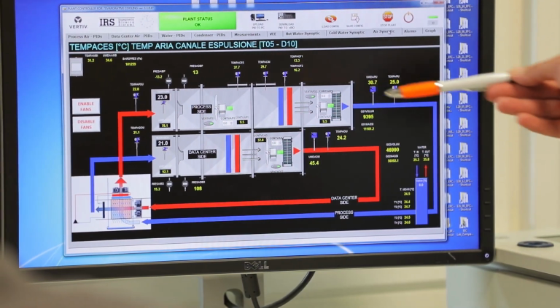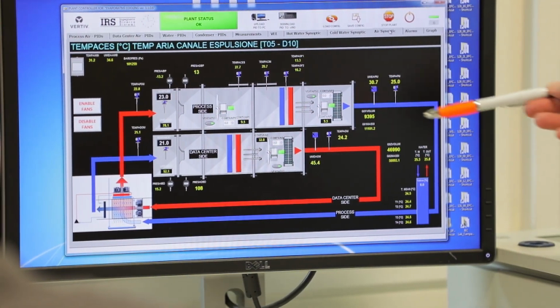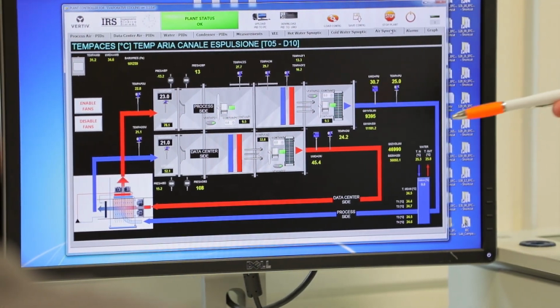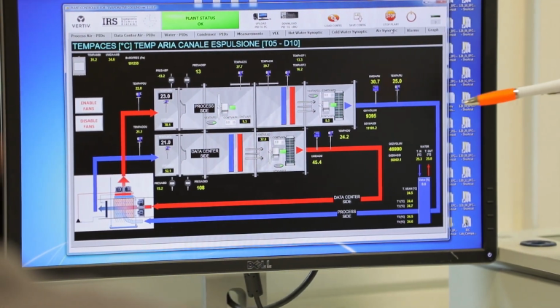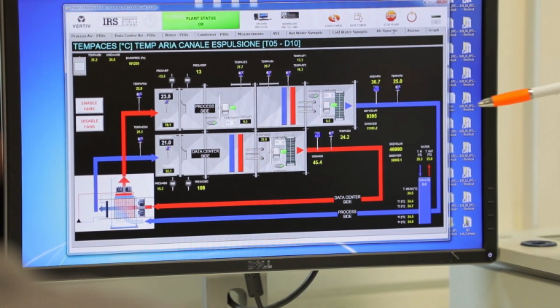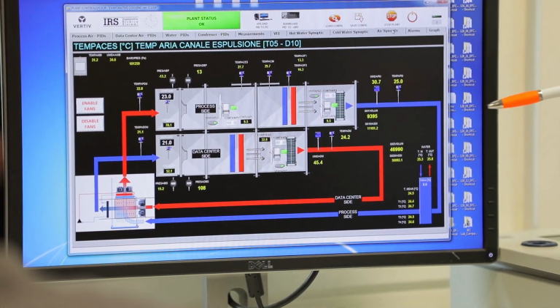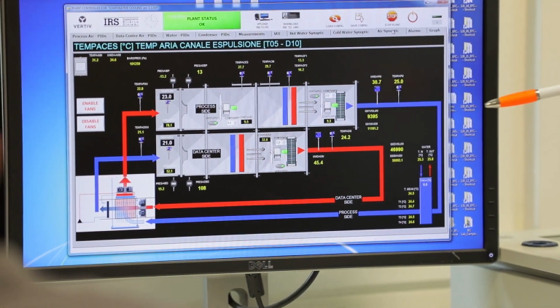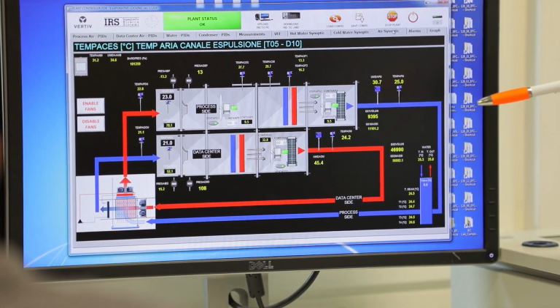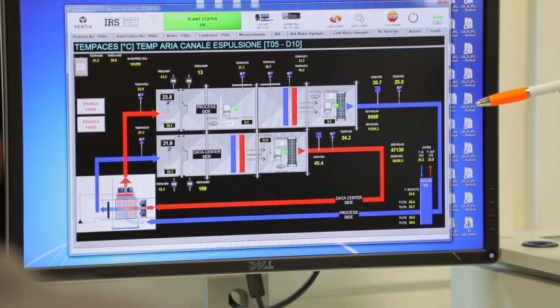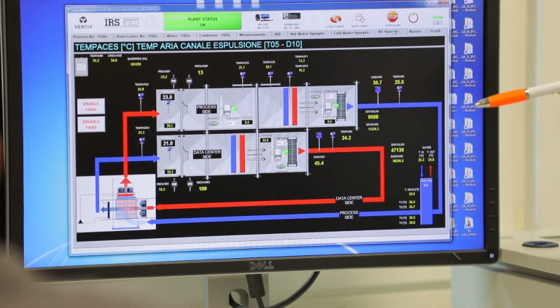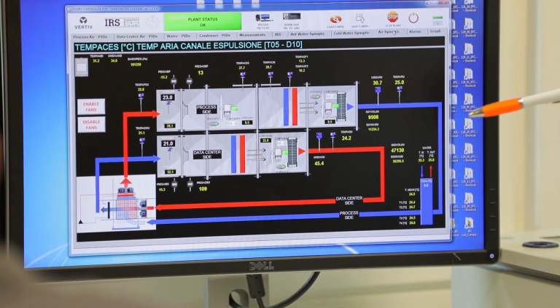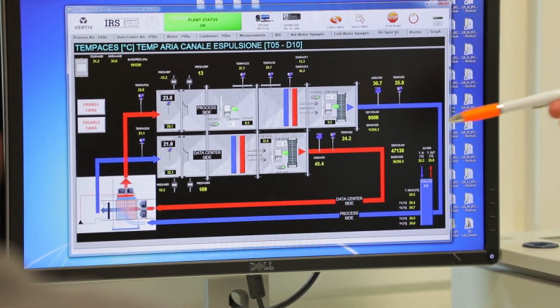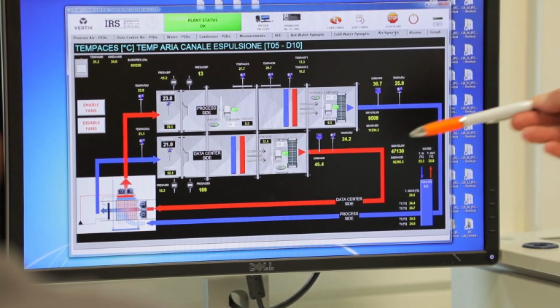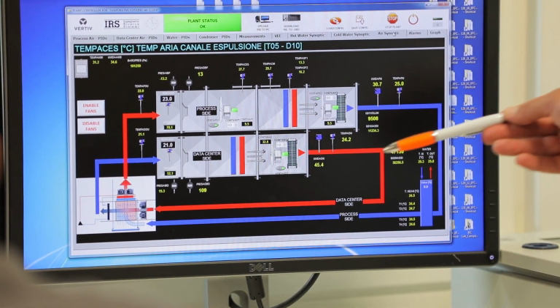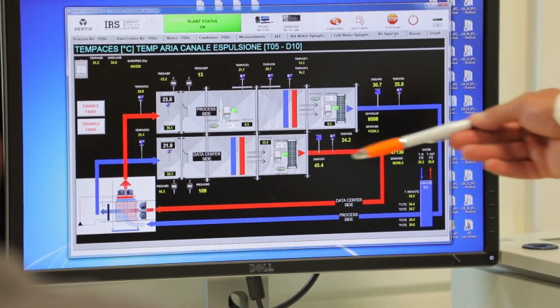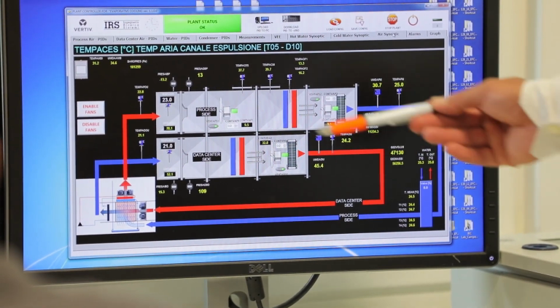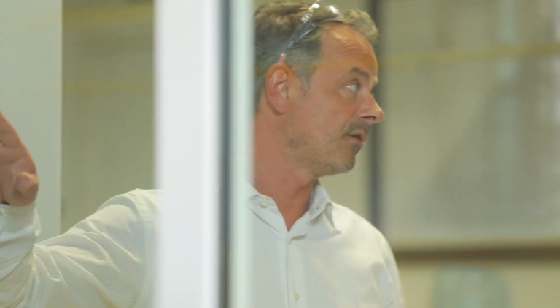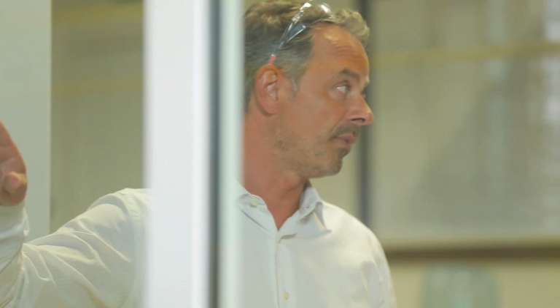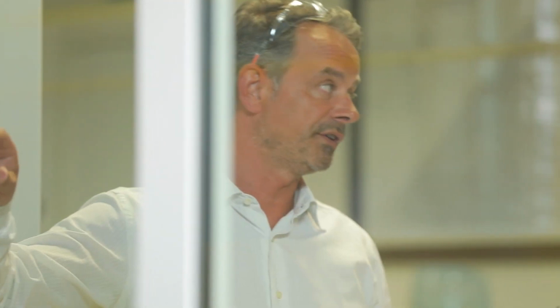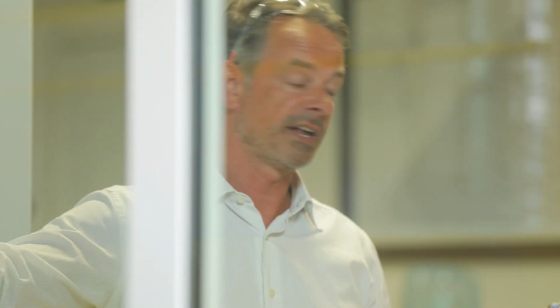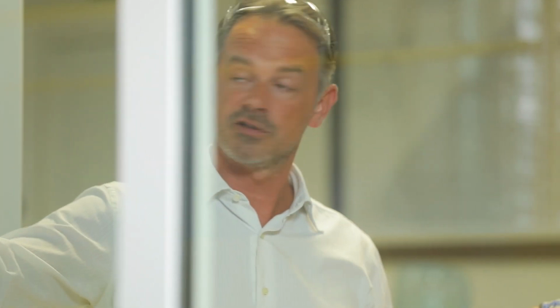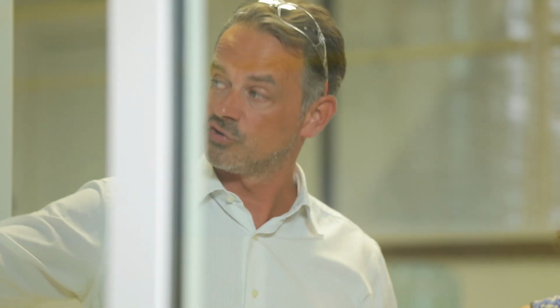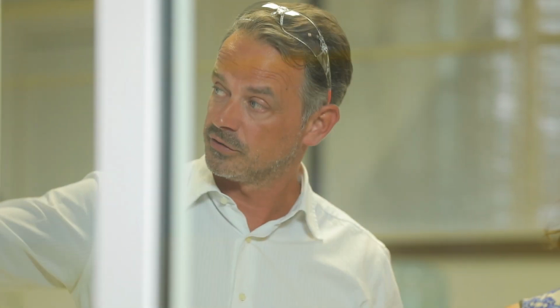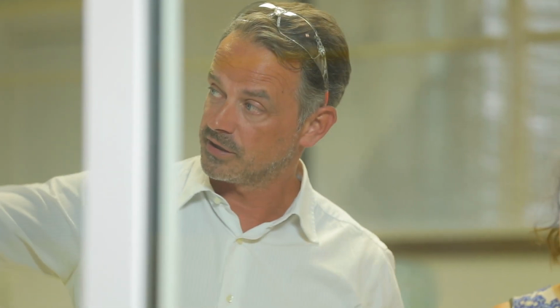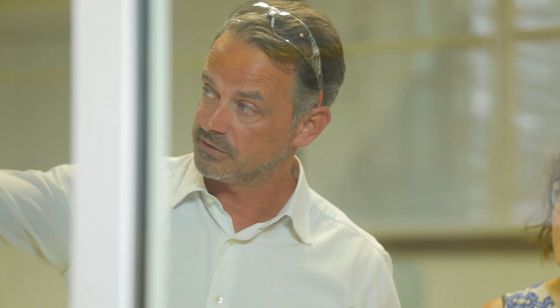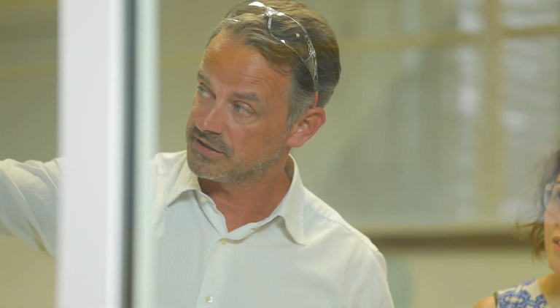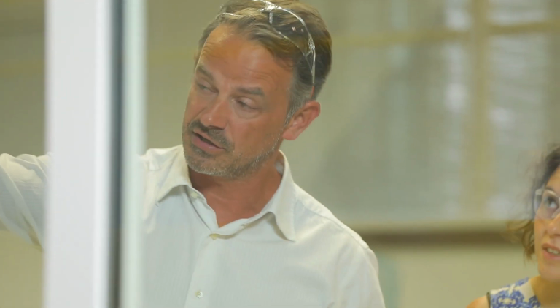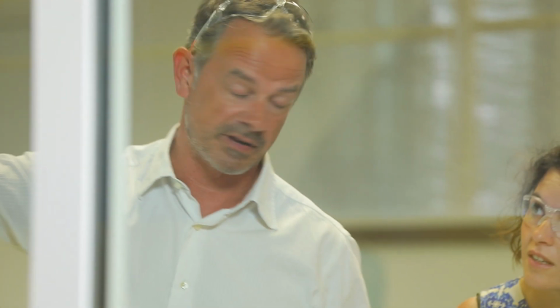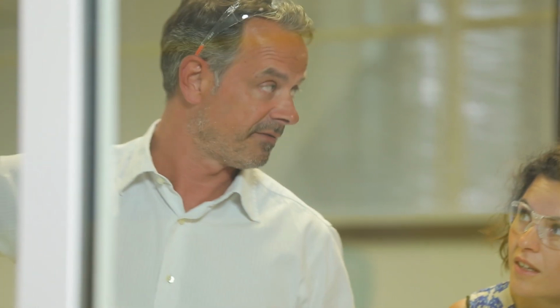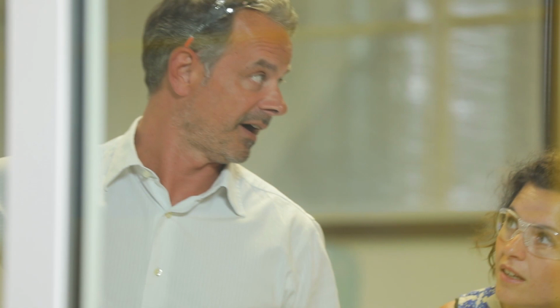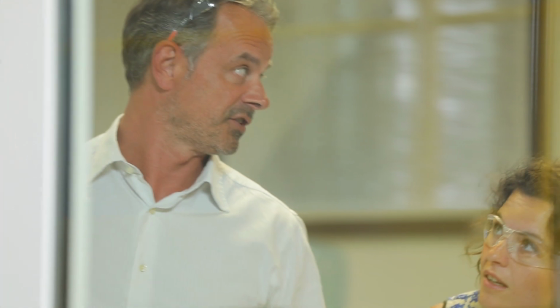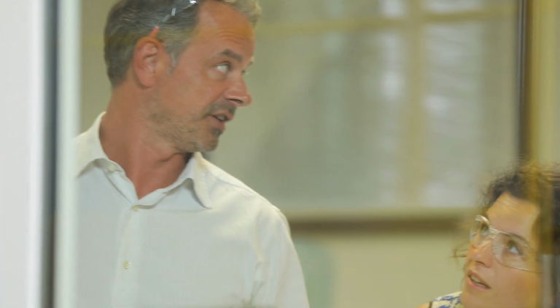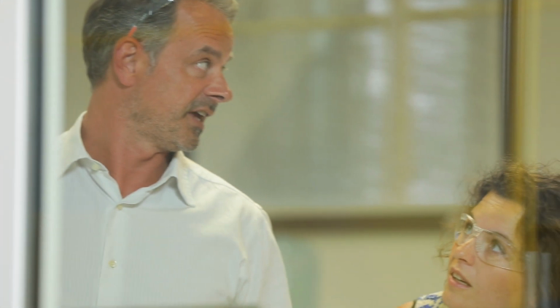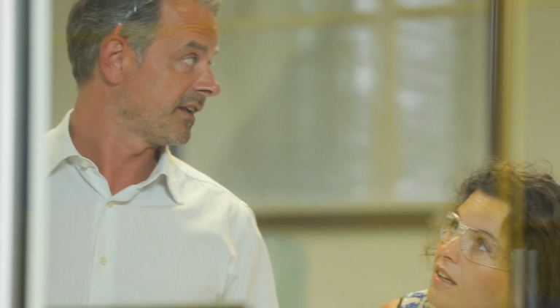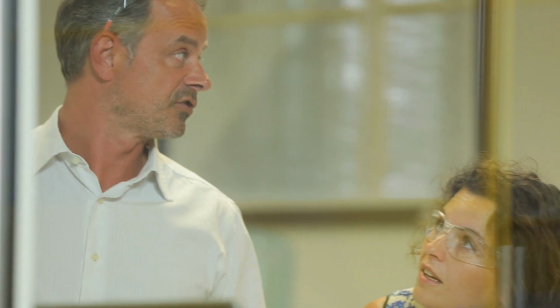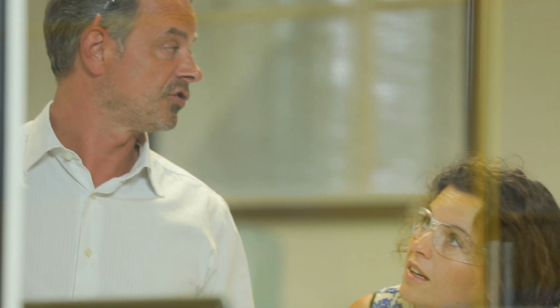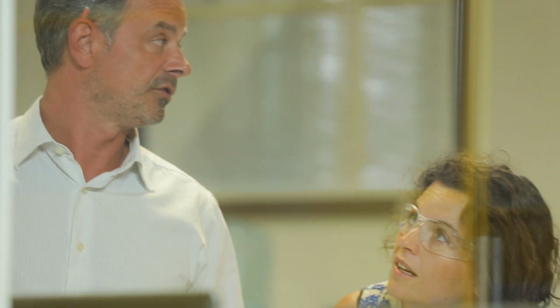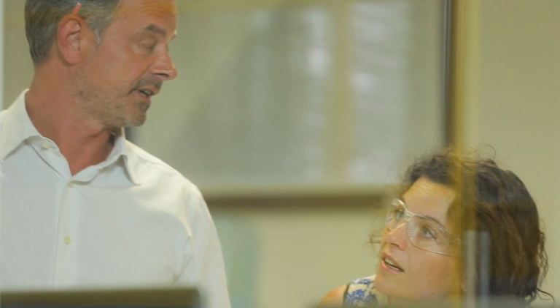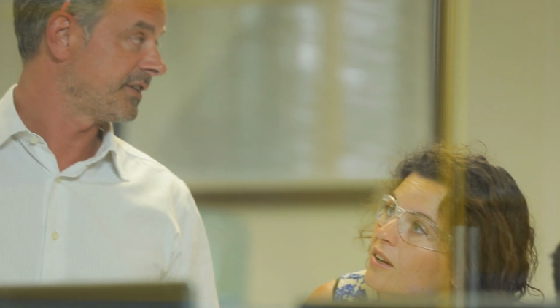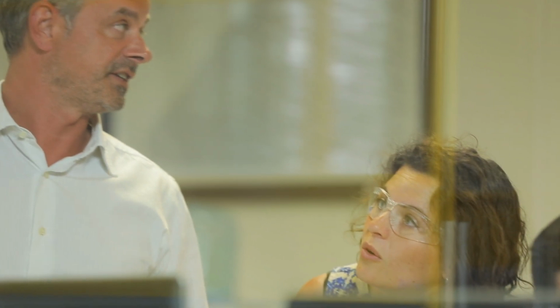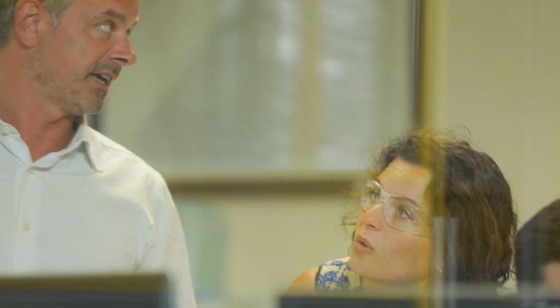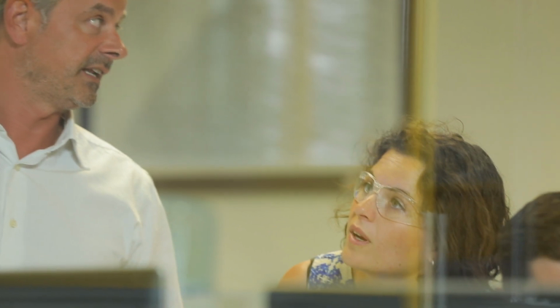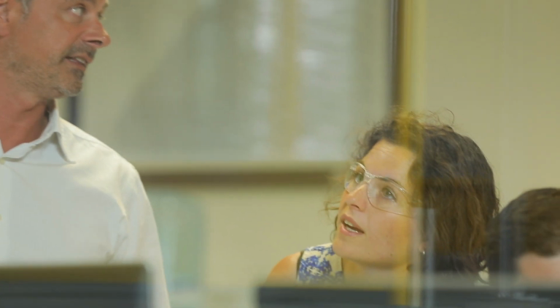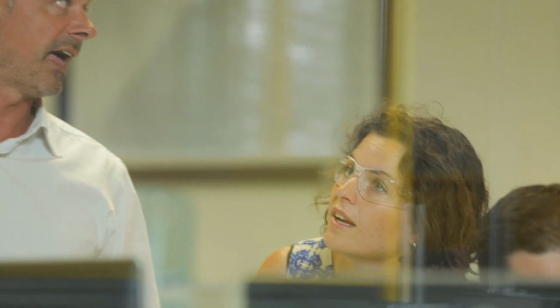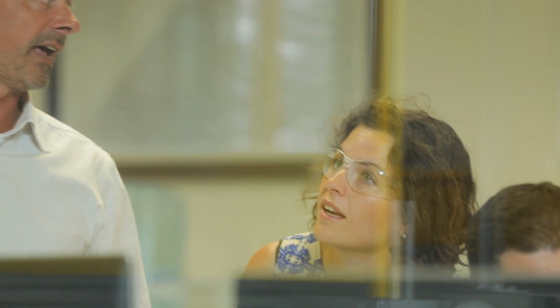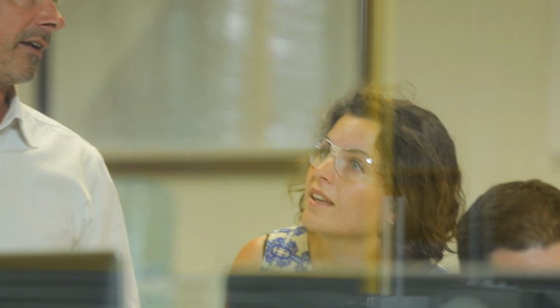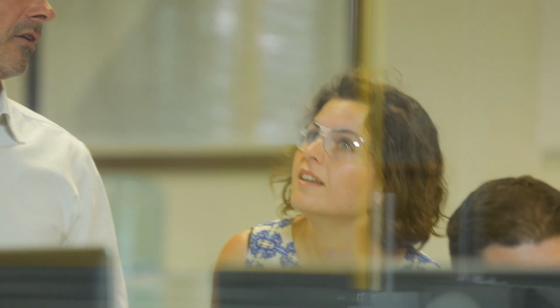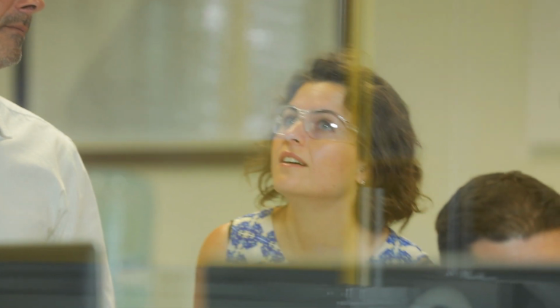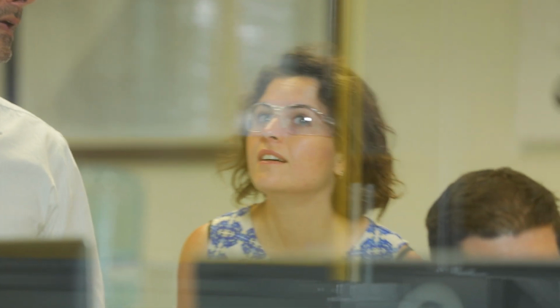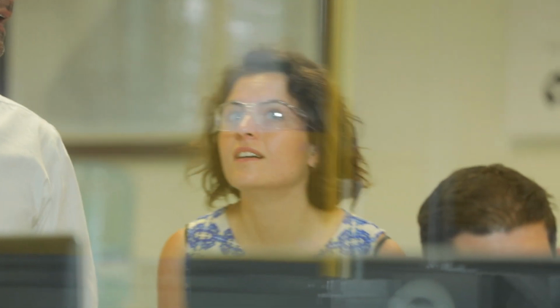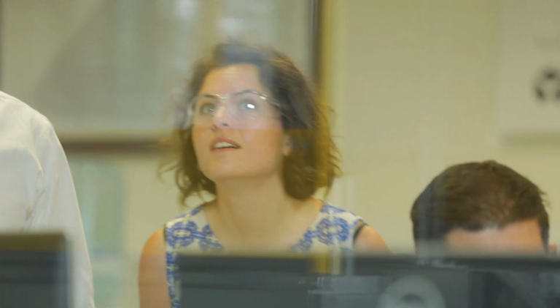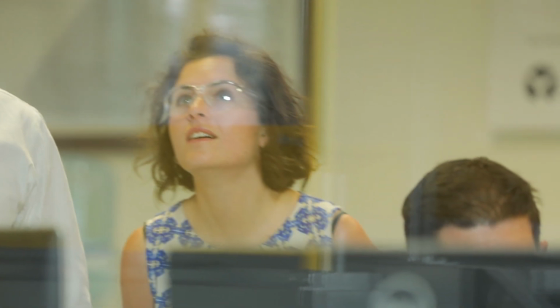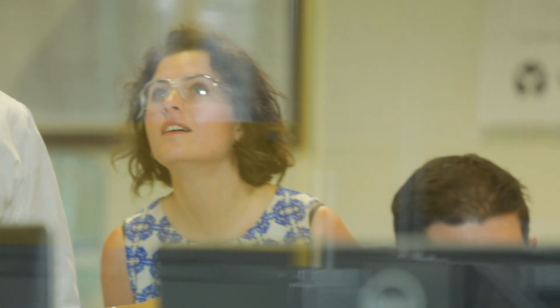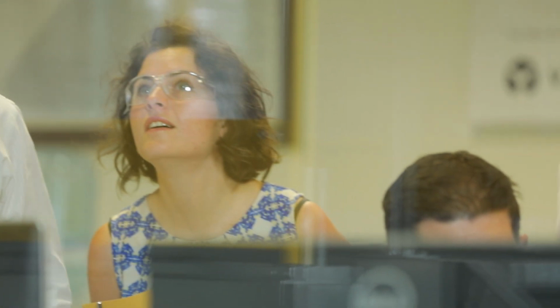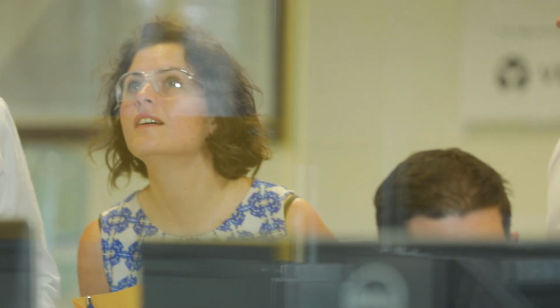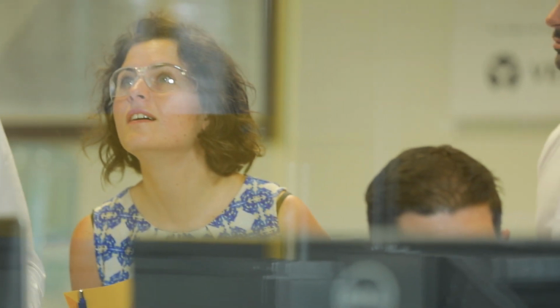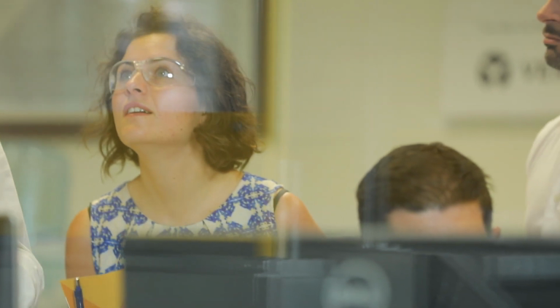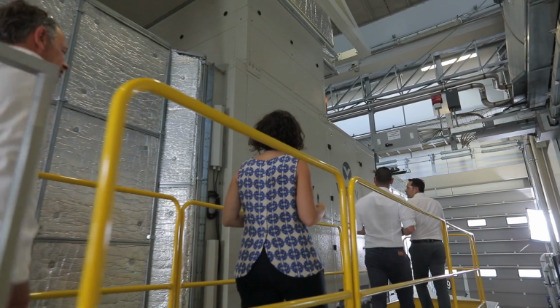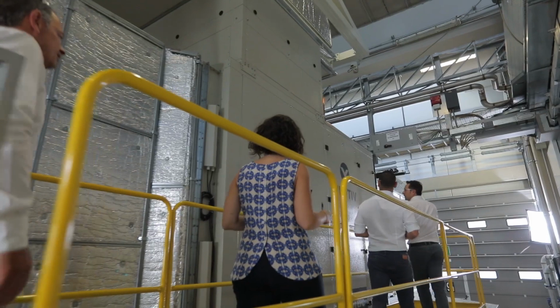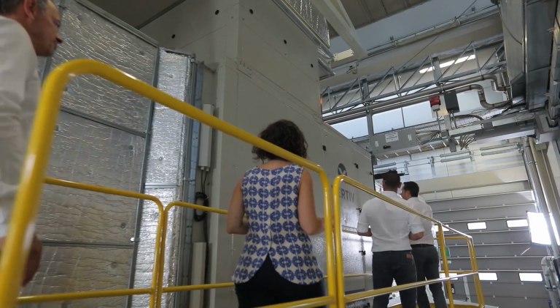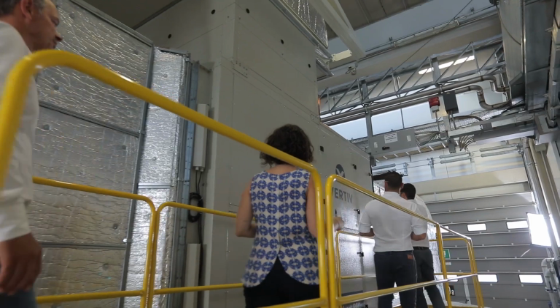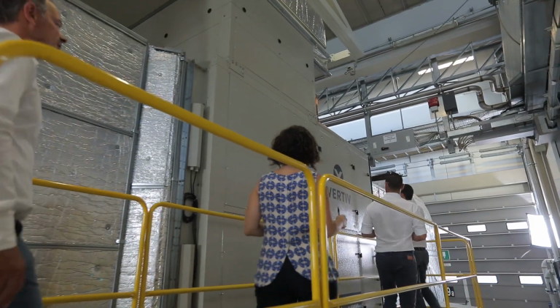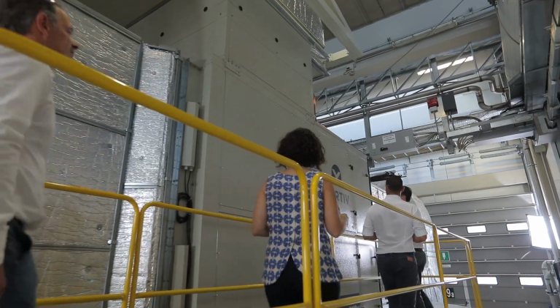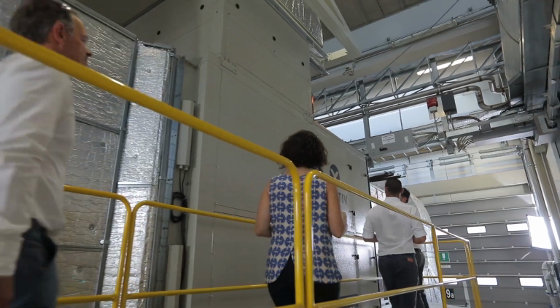at any external temperature required to simulate peak ambient conditions and any critical situation needed to achieve tier compliancy.